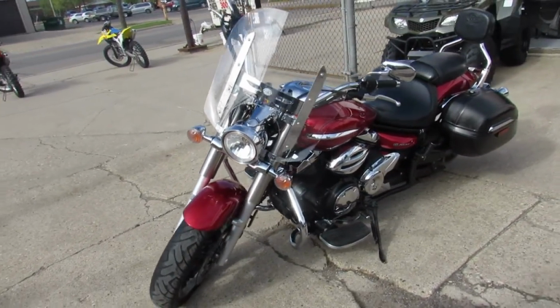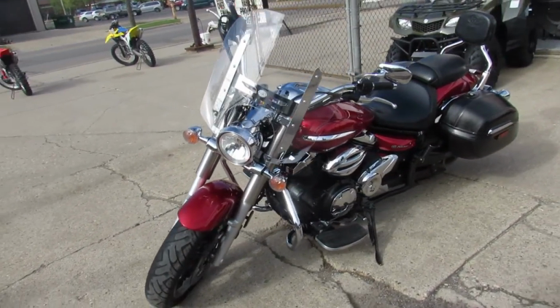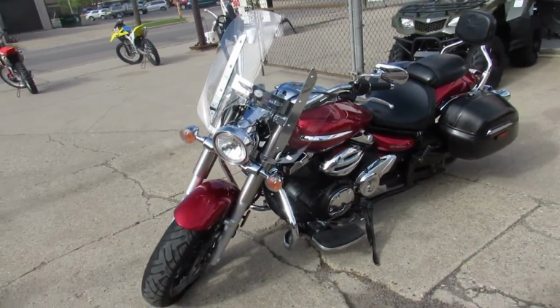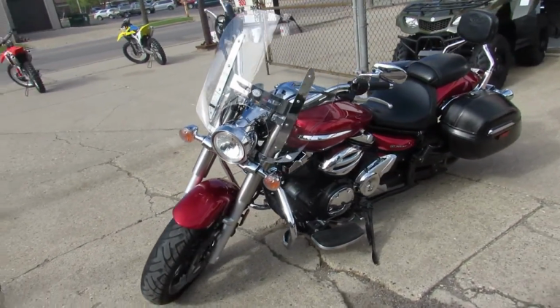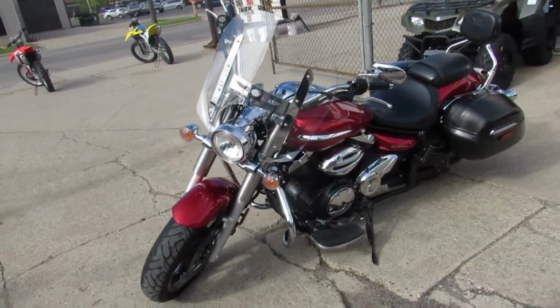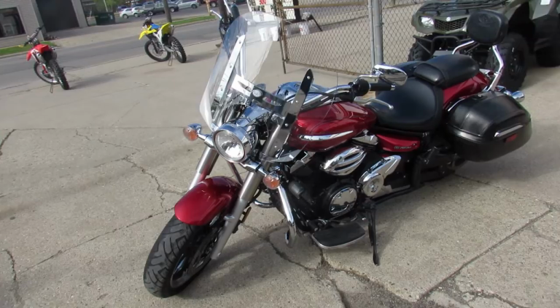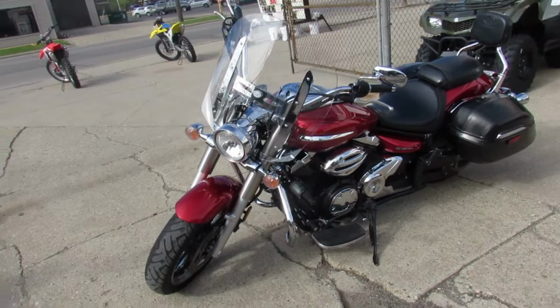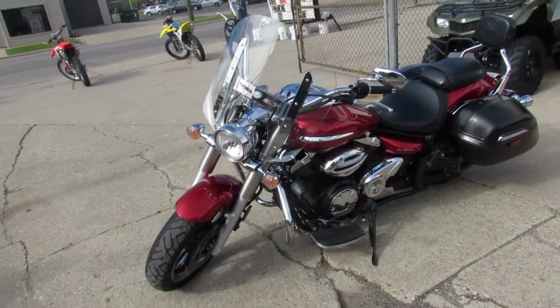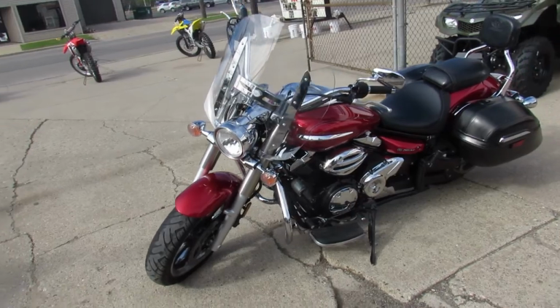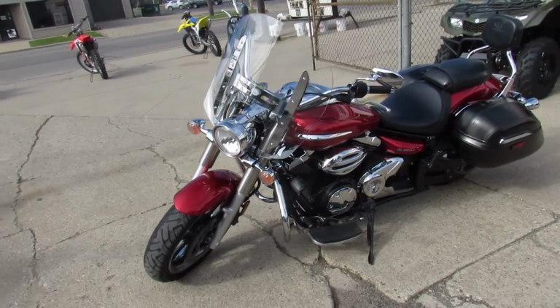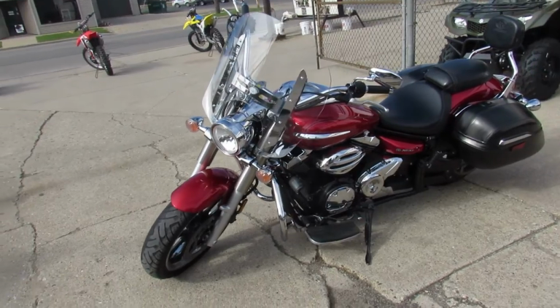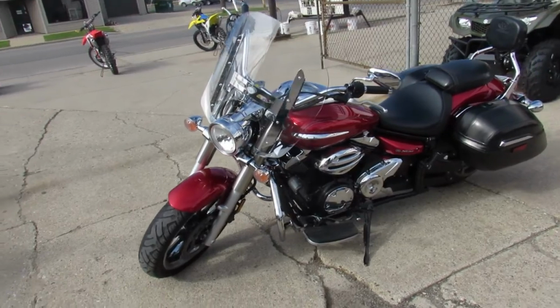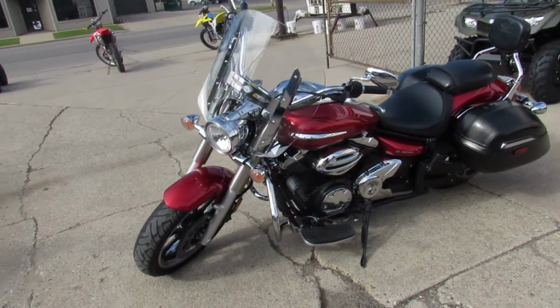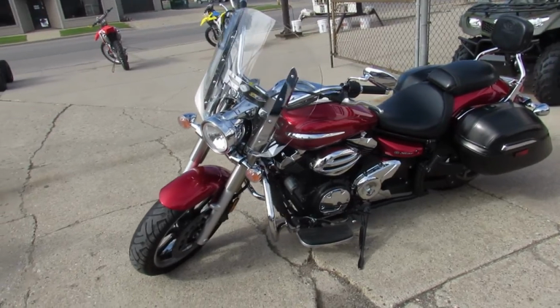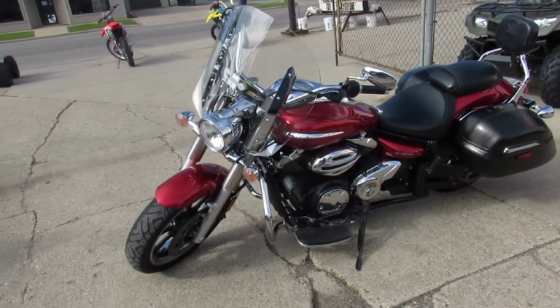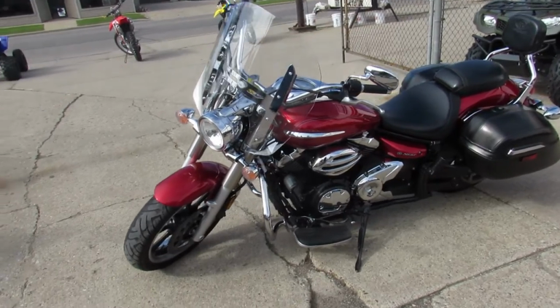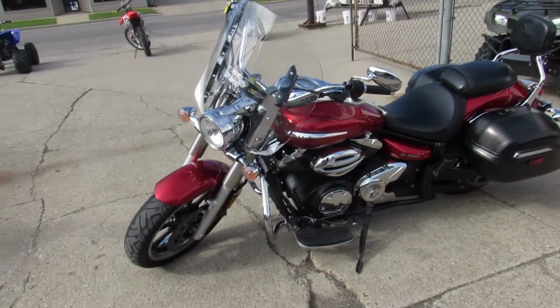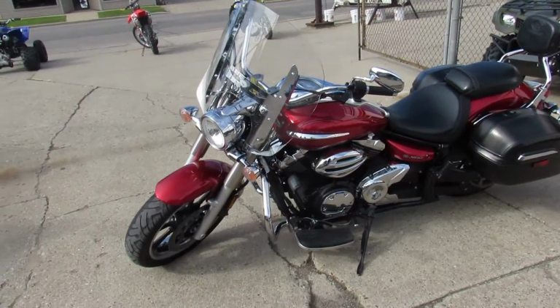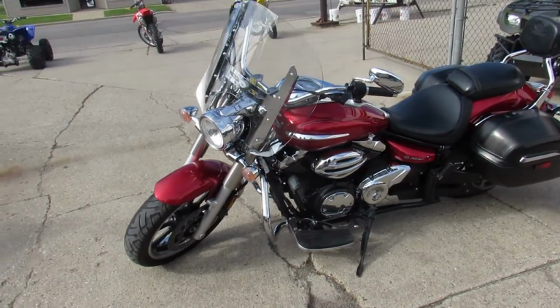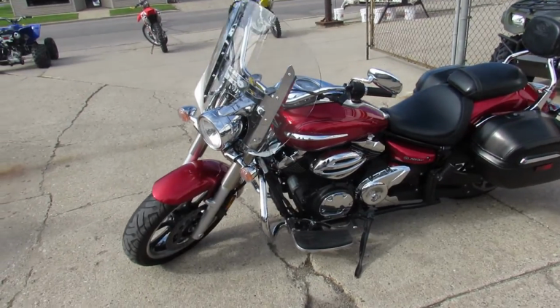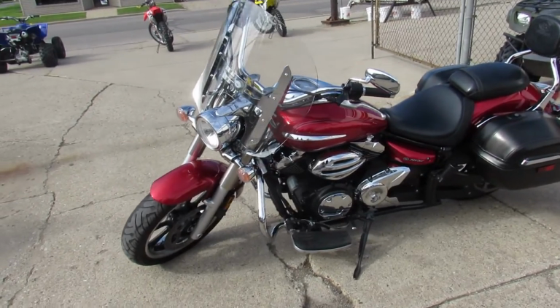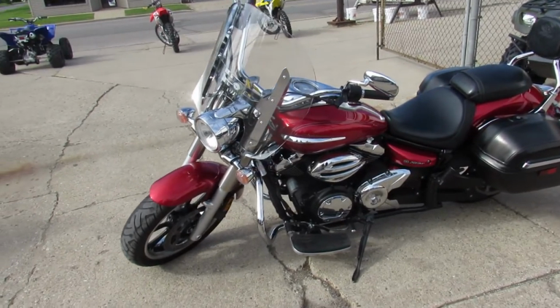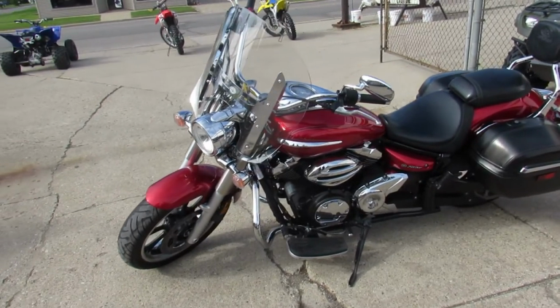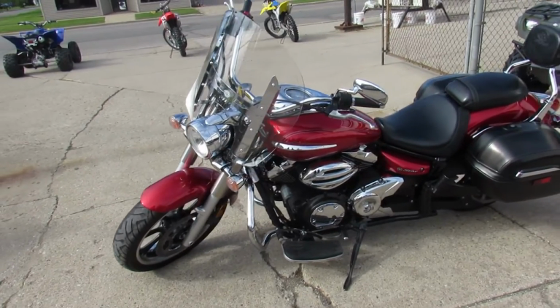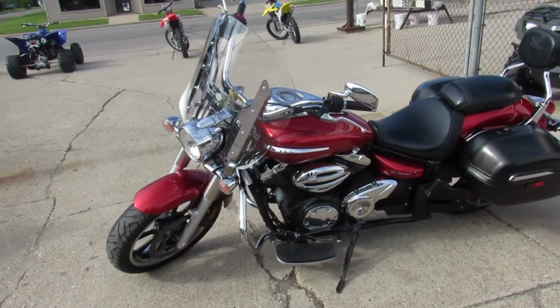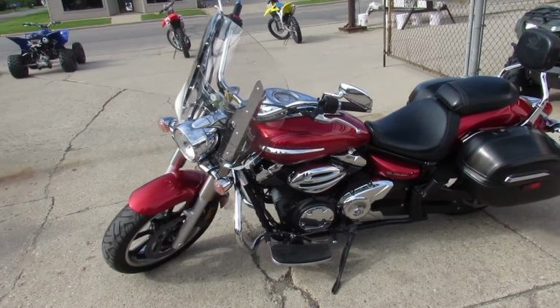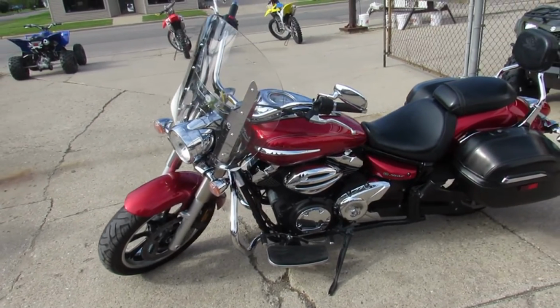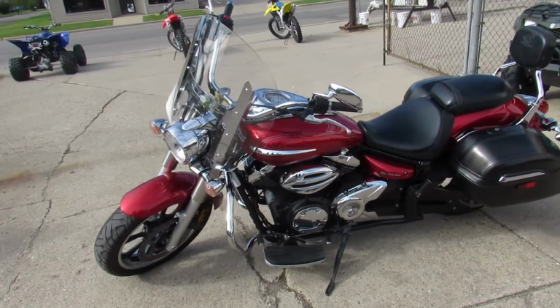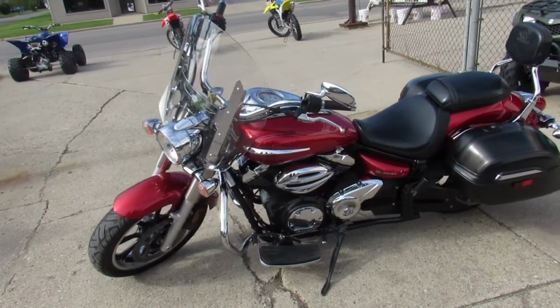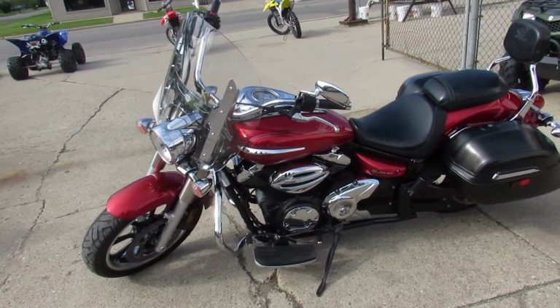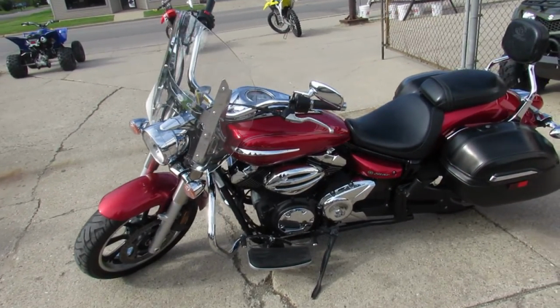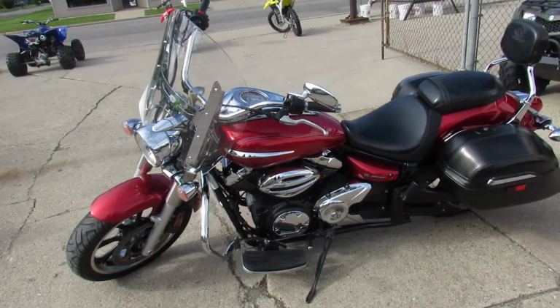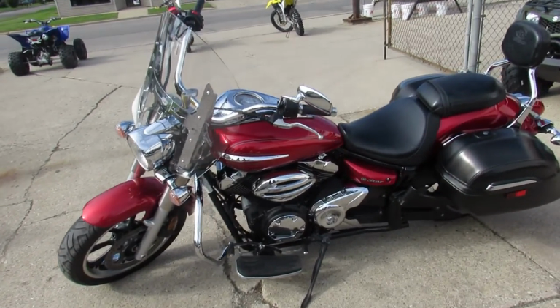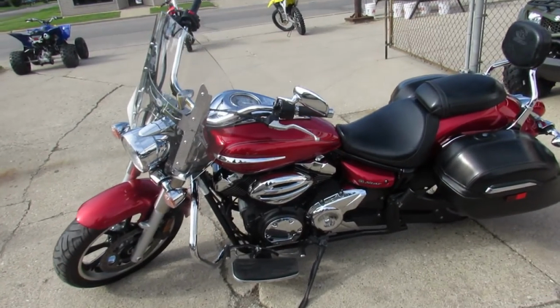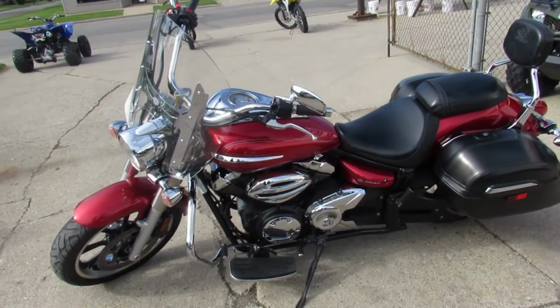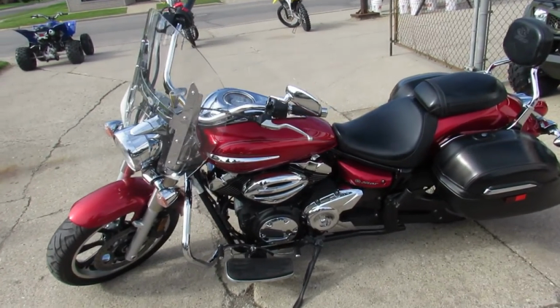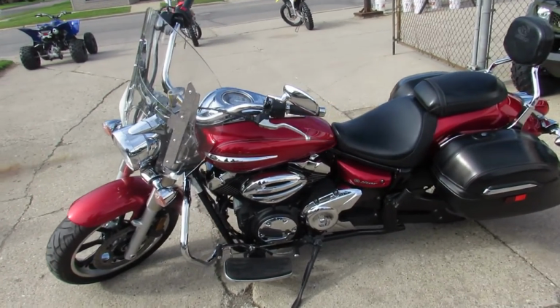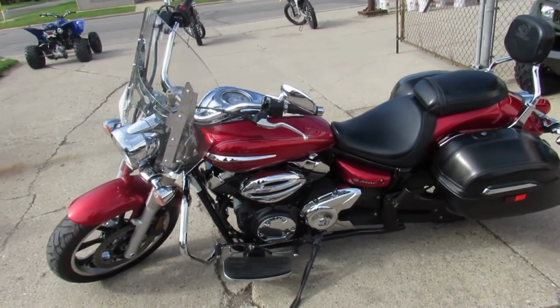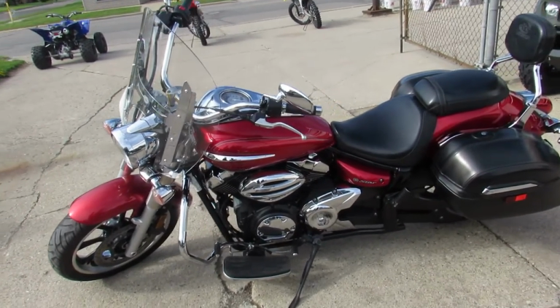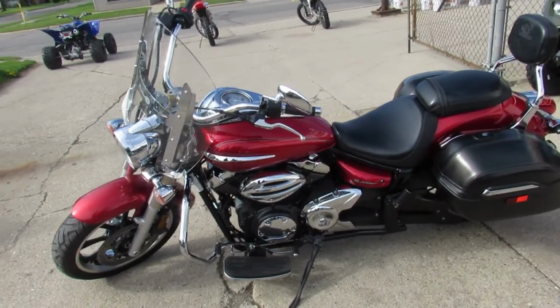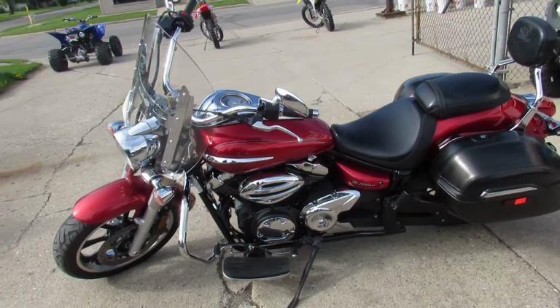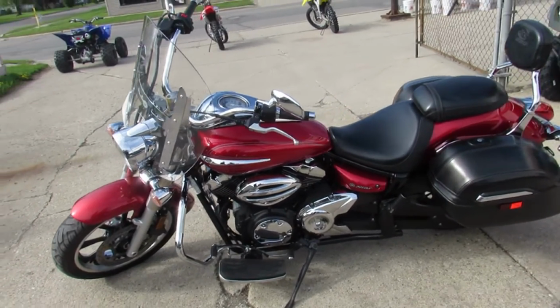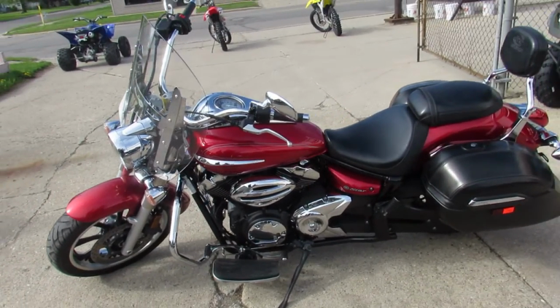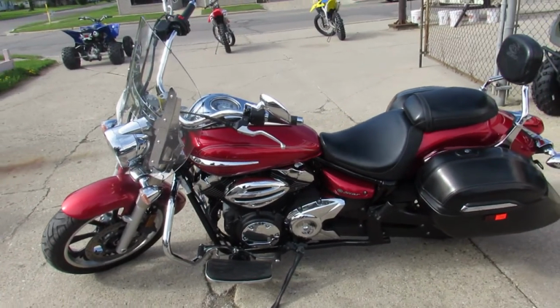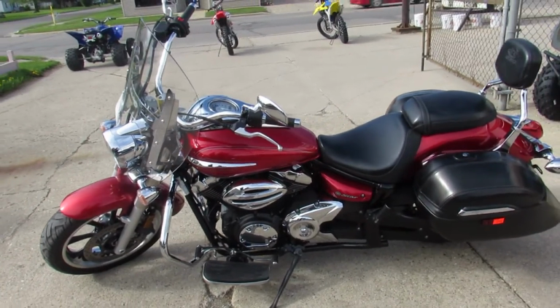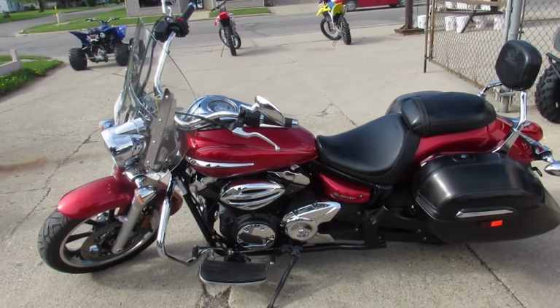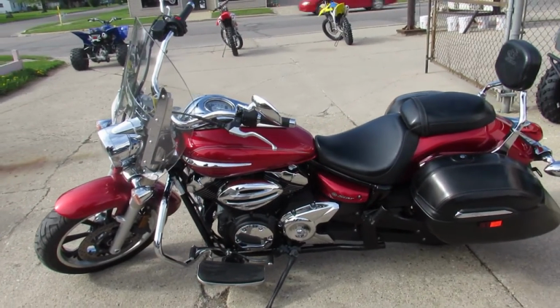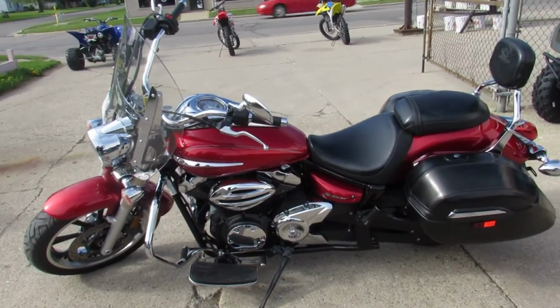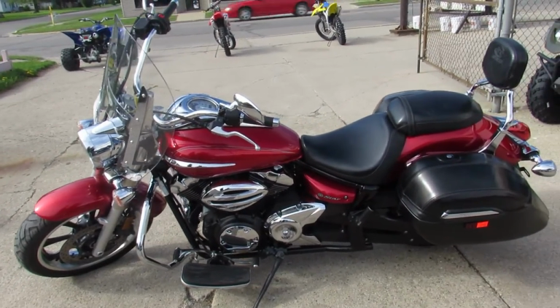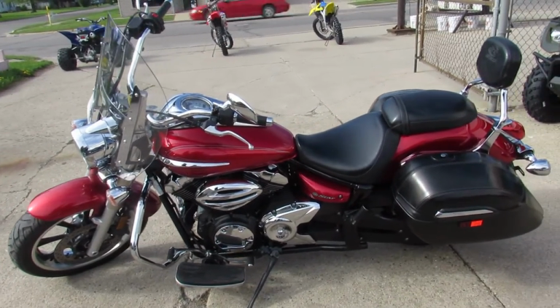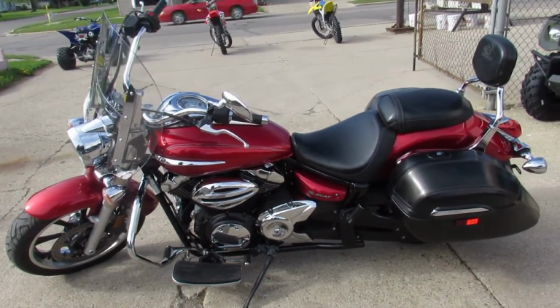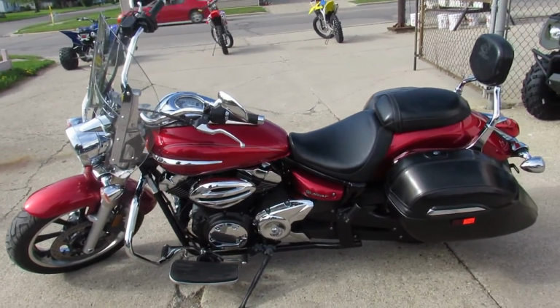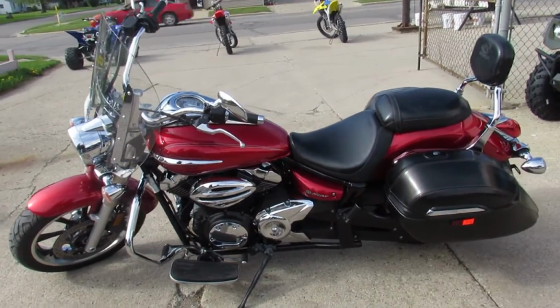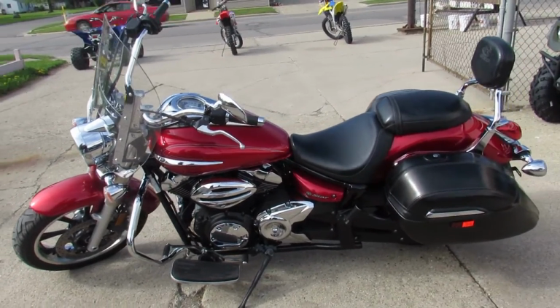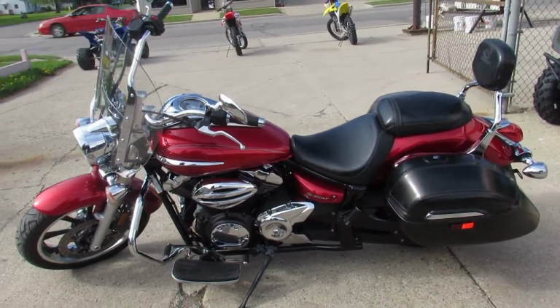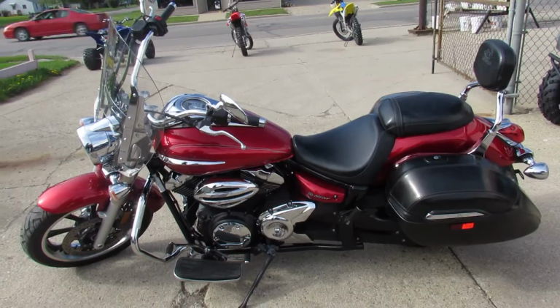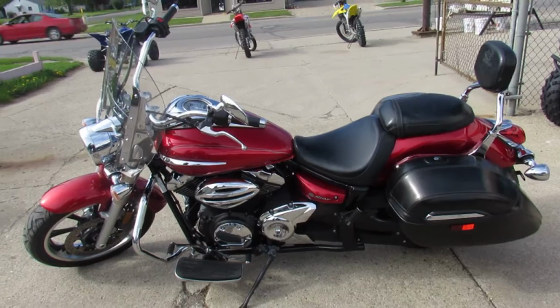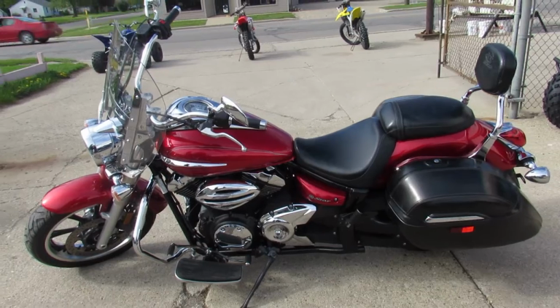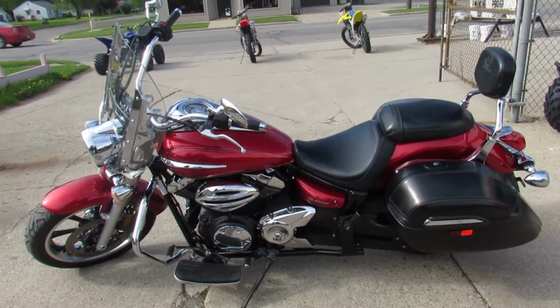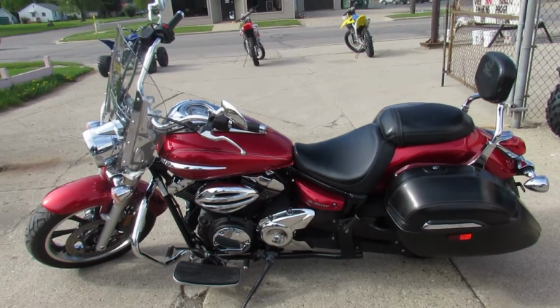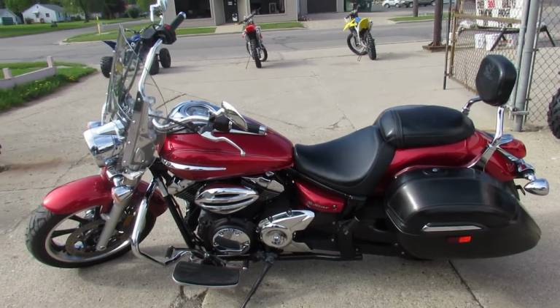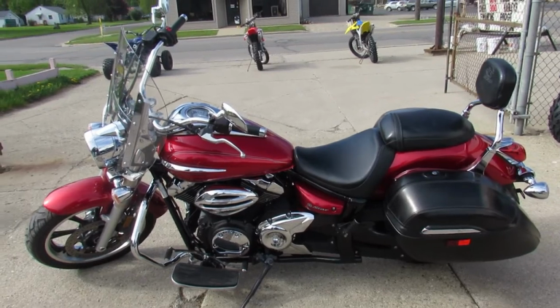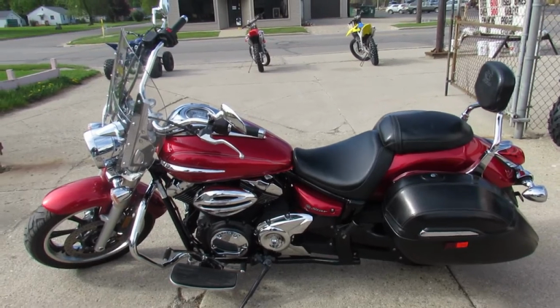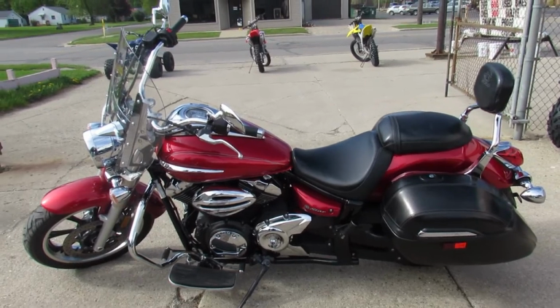So you guys can't go wrong. 2013 Yamaha V-Star 950 touring bike — $4,999. This one won't be here long, guys. Visit our website at approvalpowersports.com.